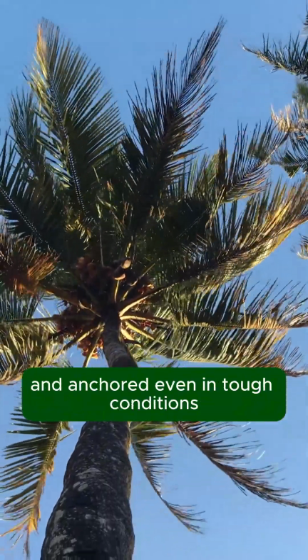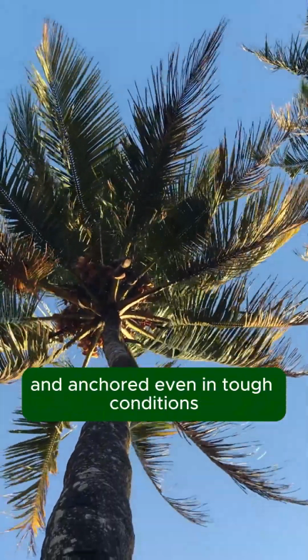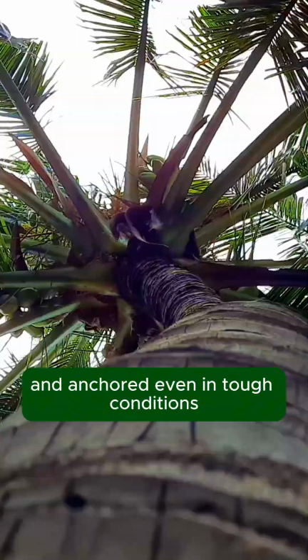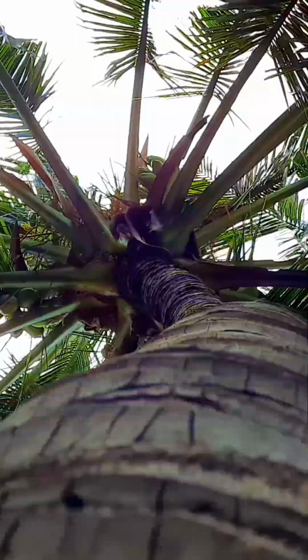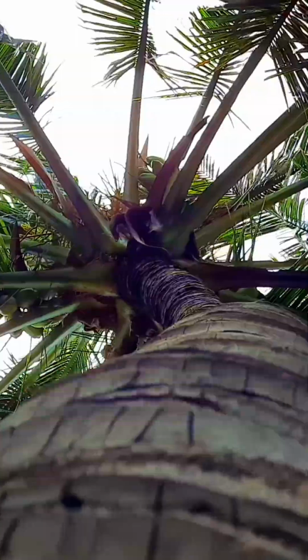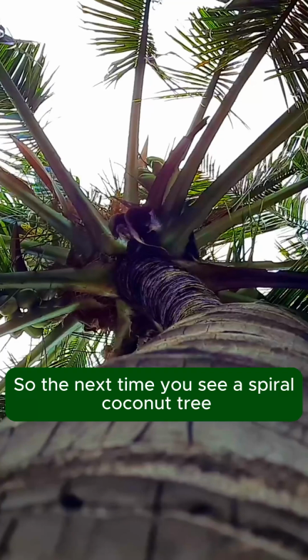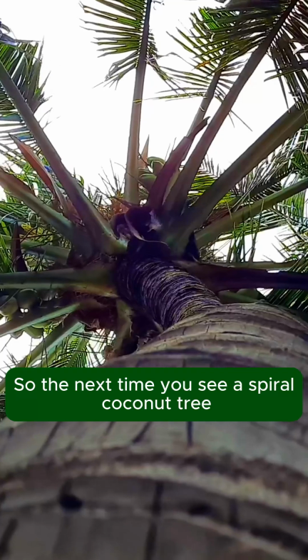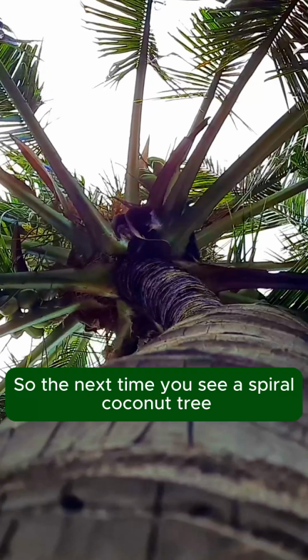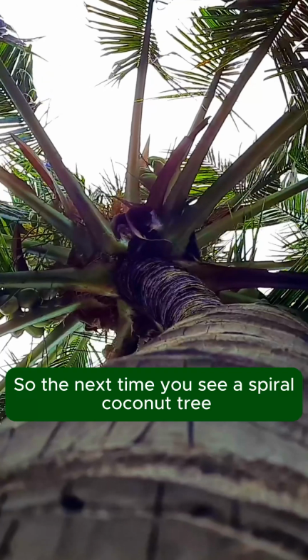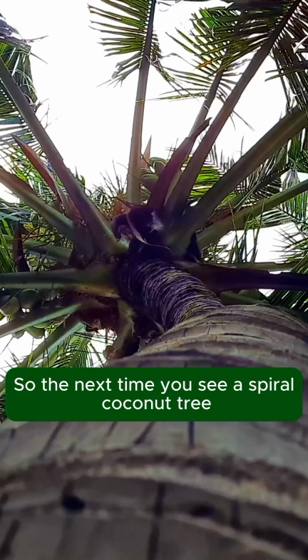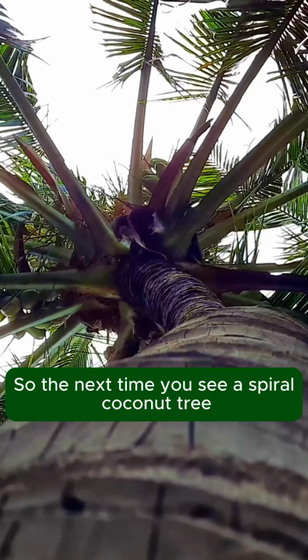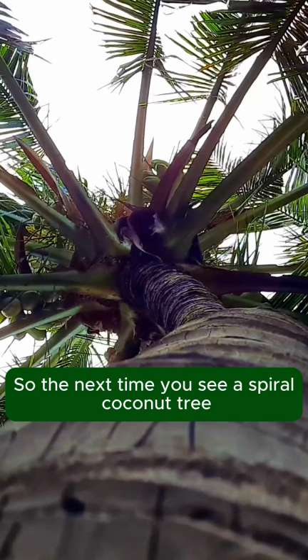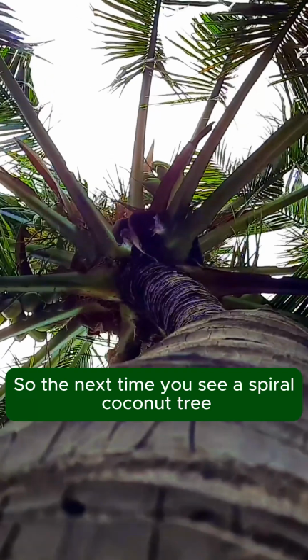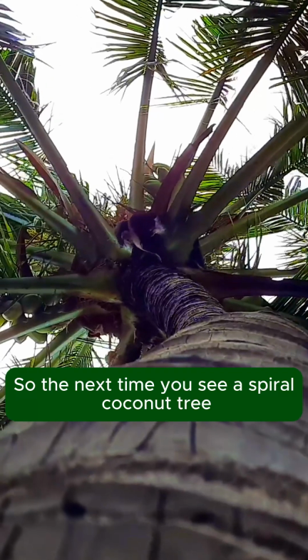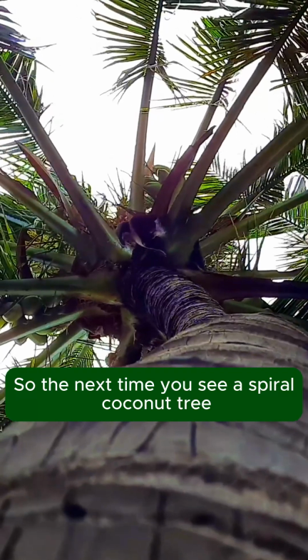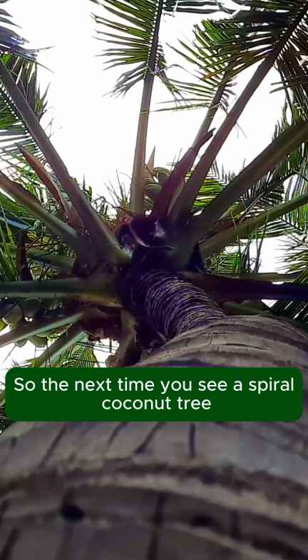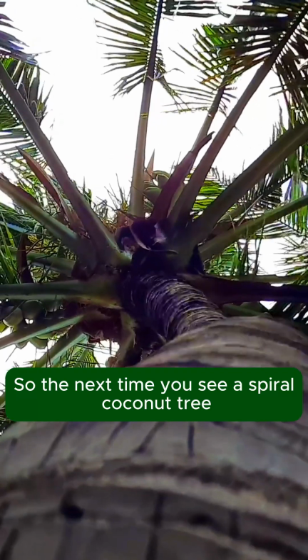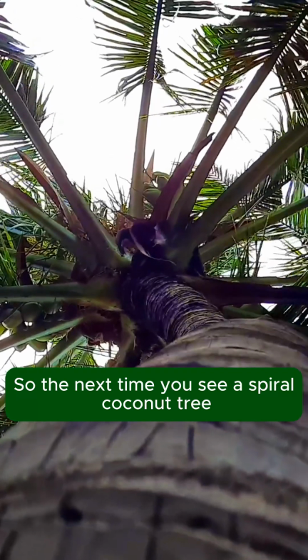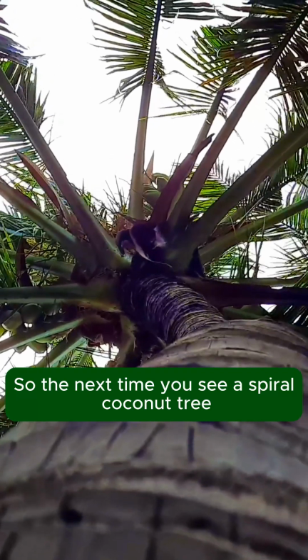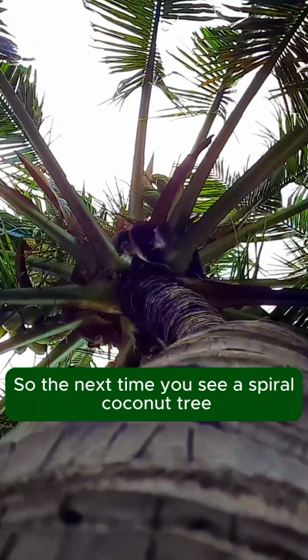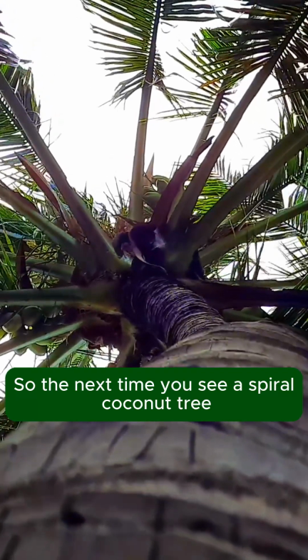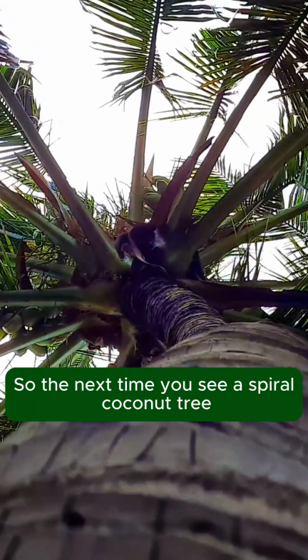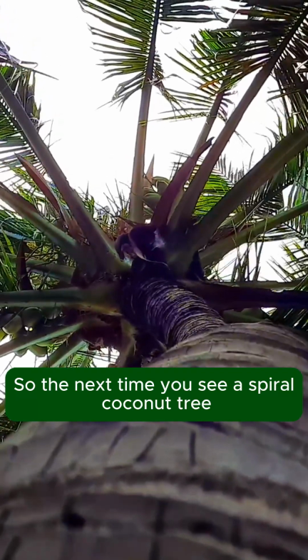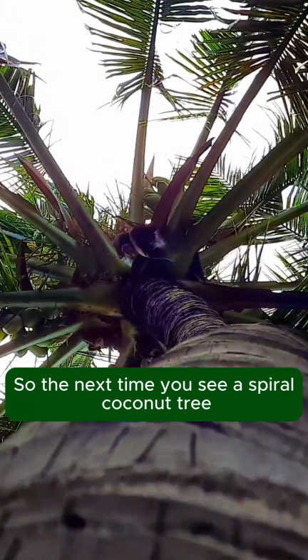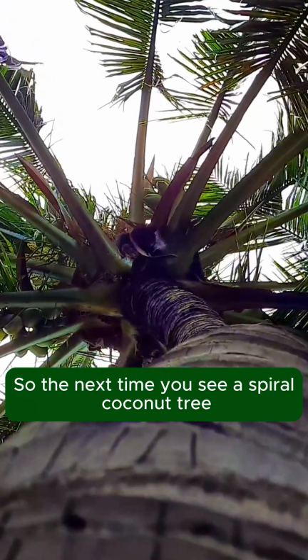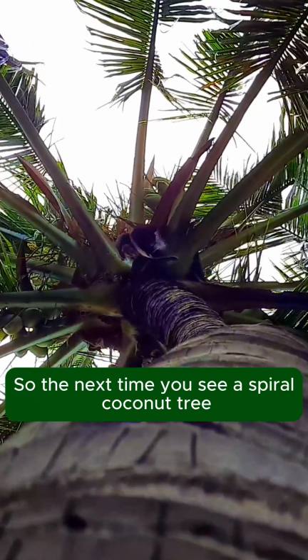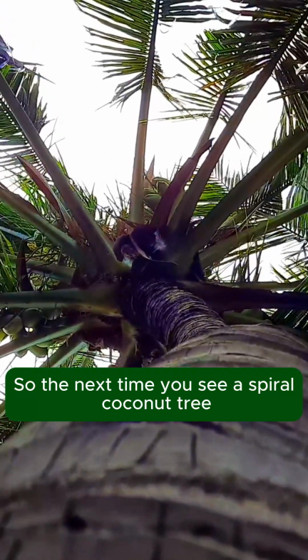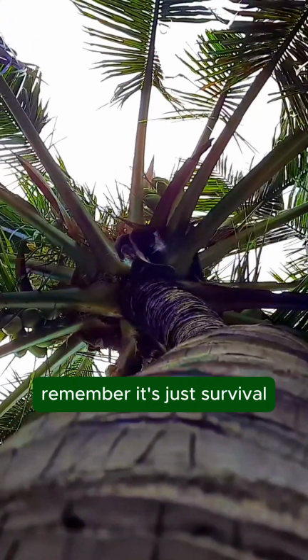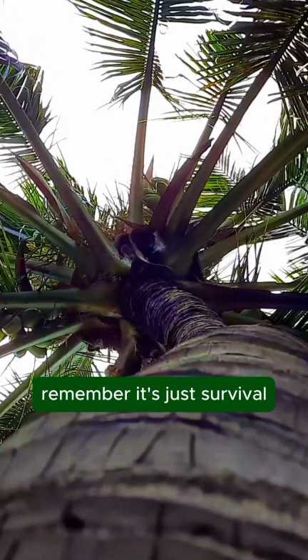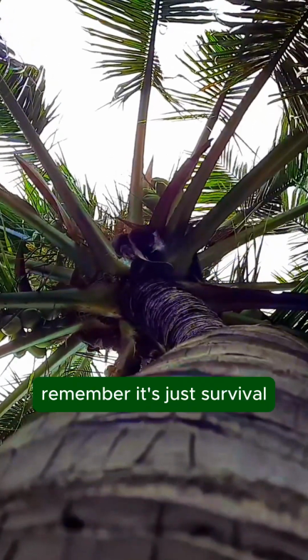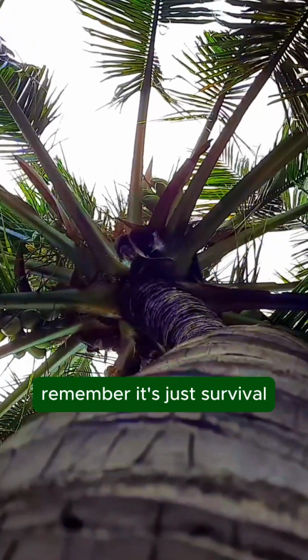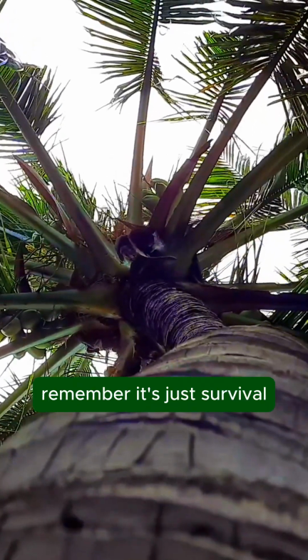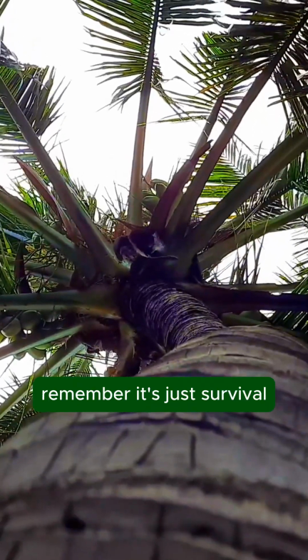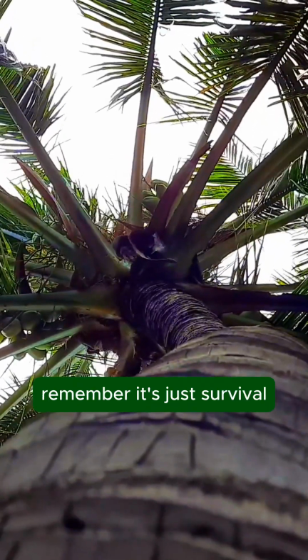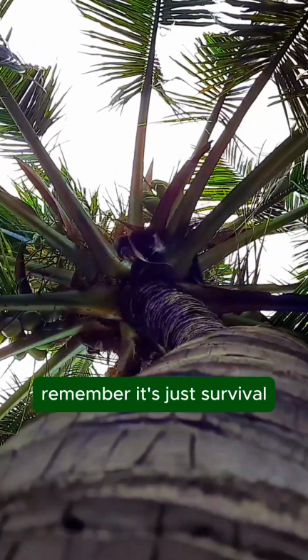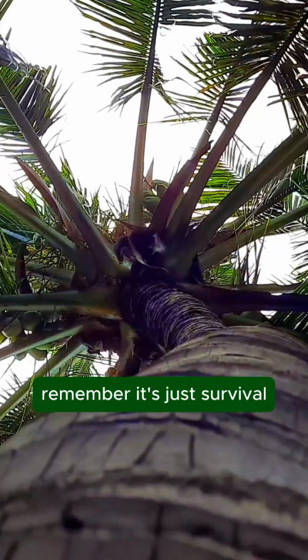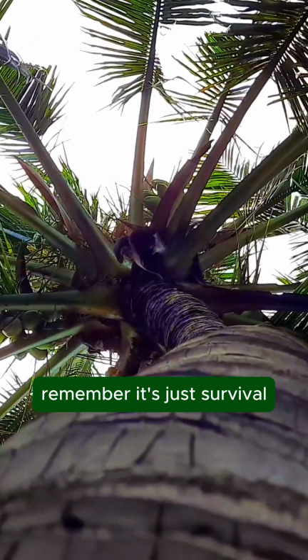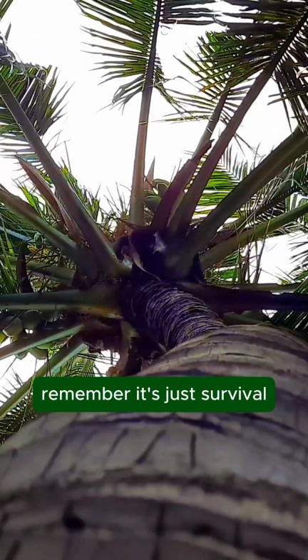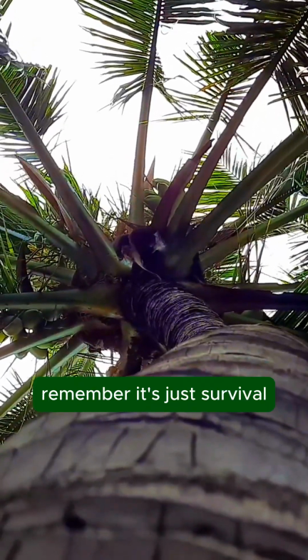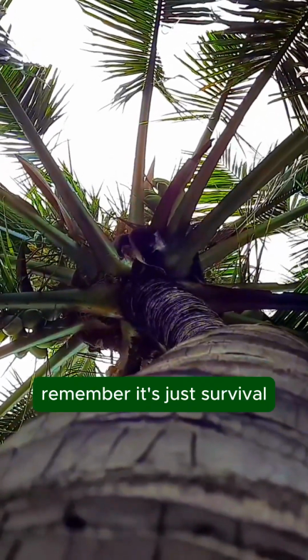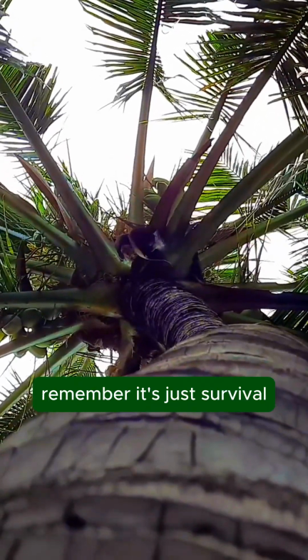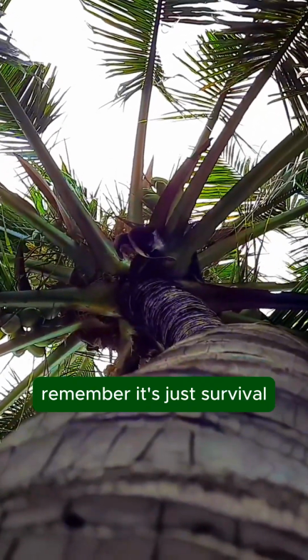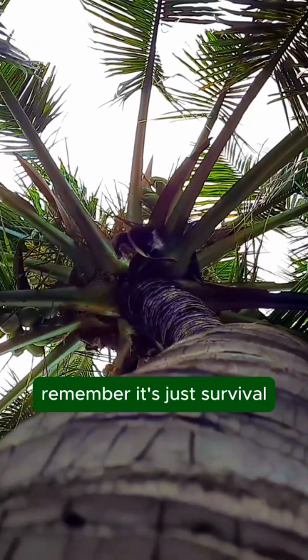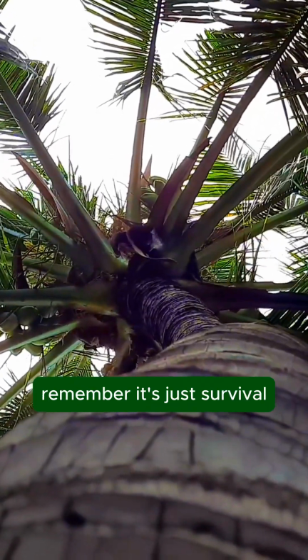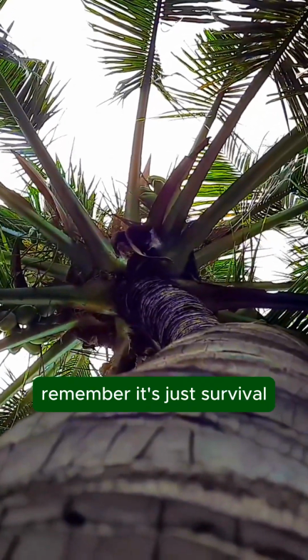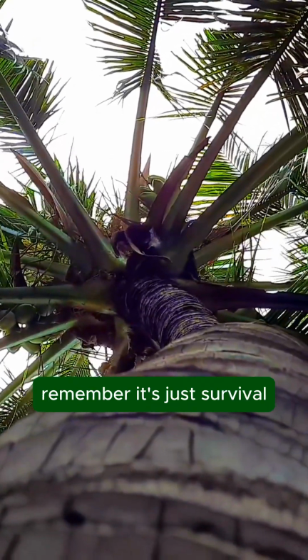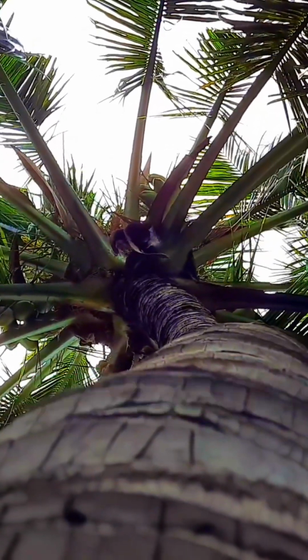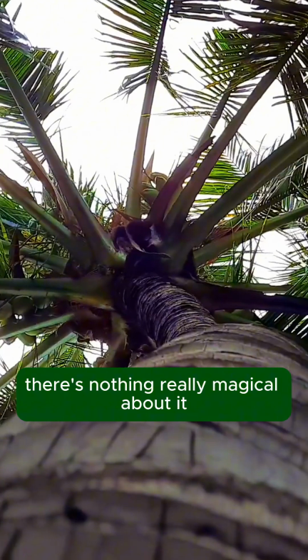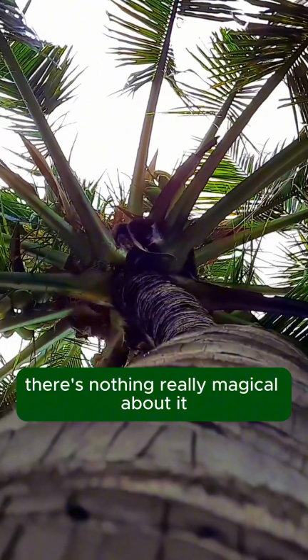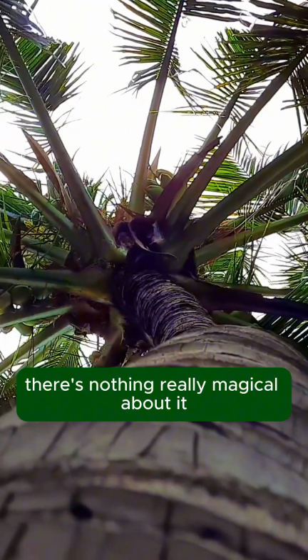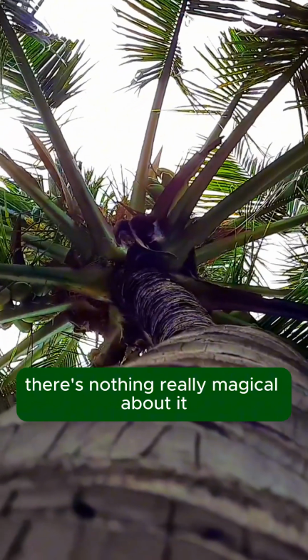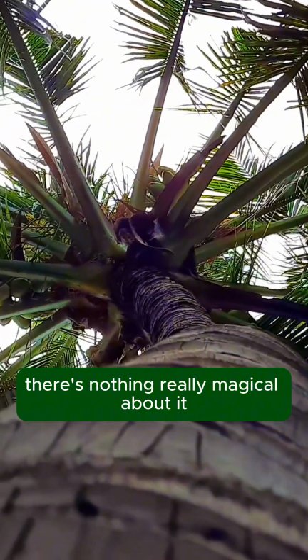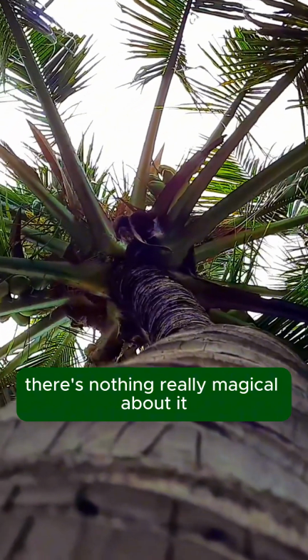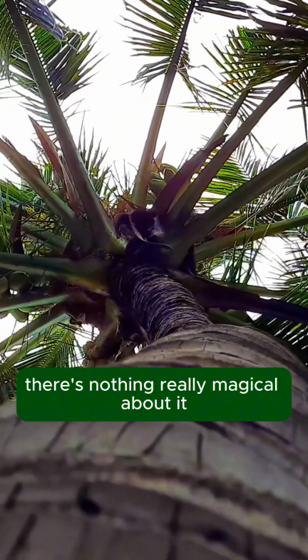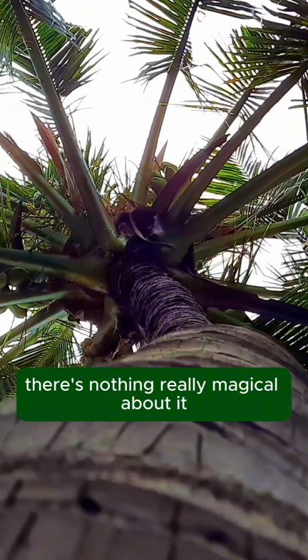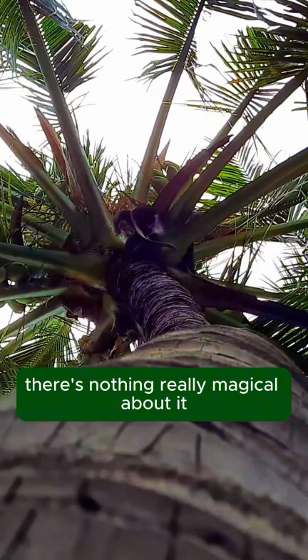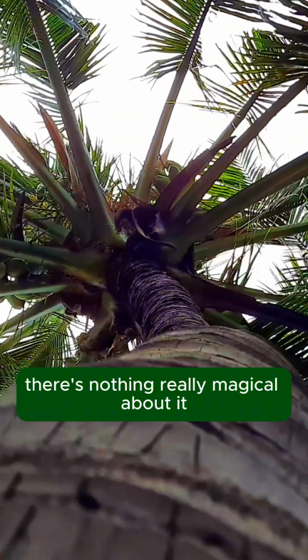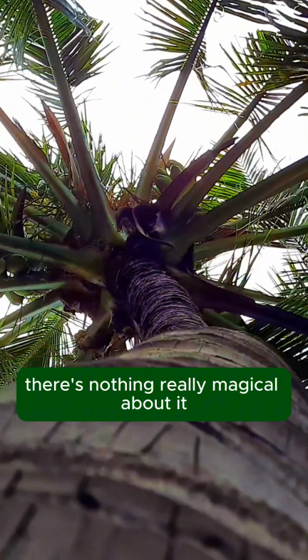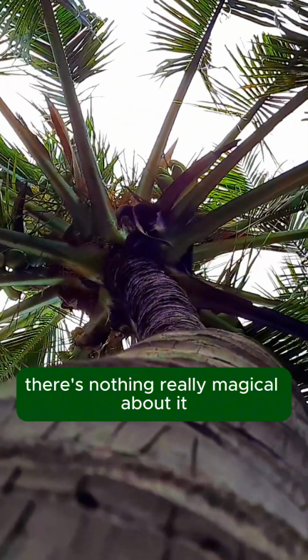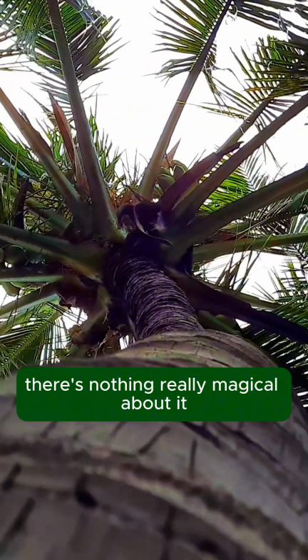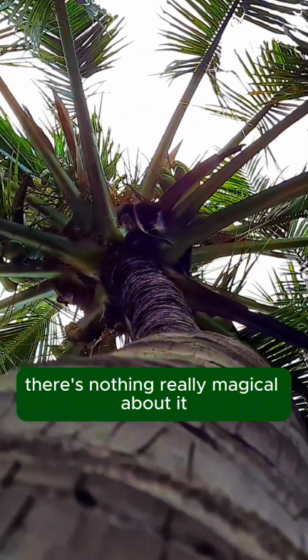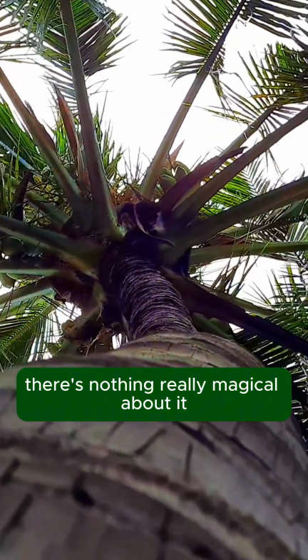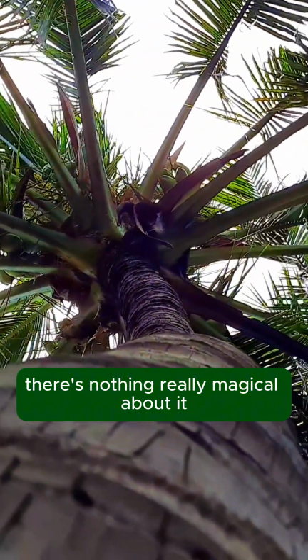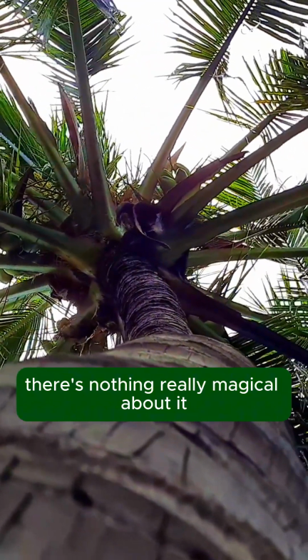So the next time you see a spiral coconut tree, remember — it's just survival. There's nothing really magical about it; it's pretty much normal.